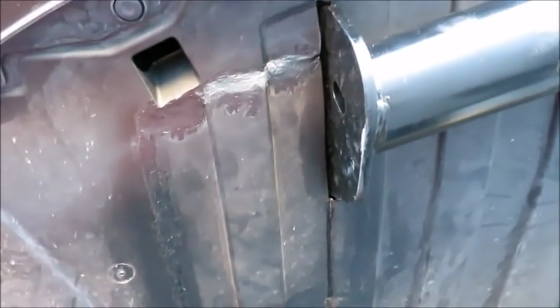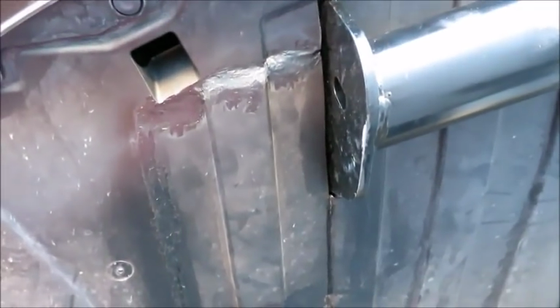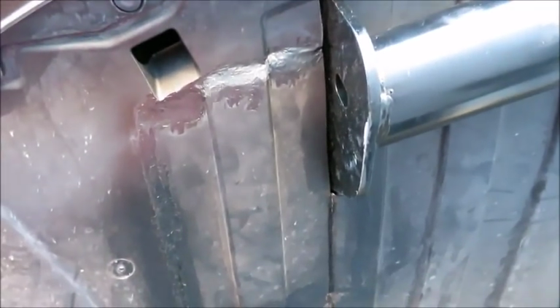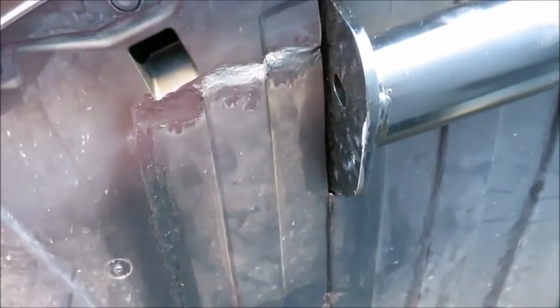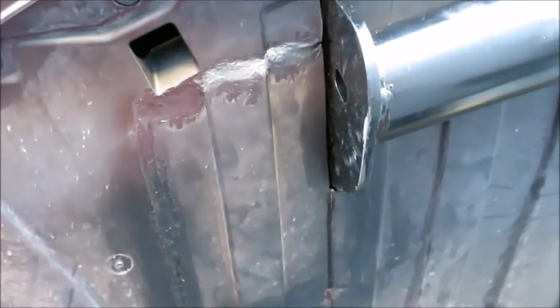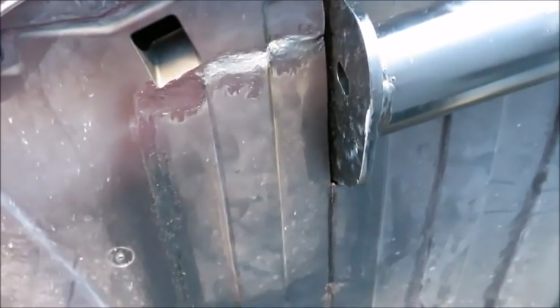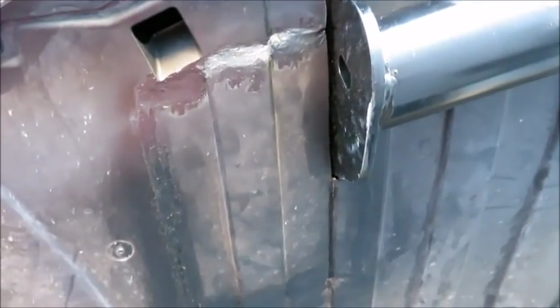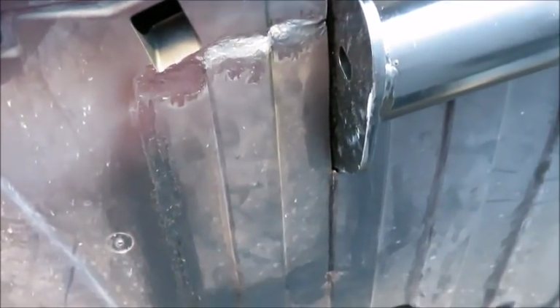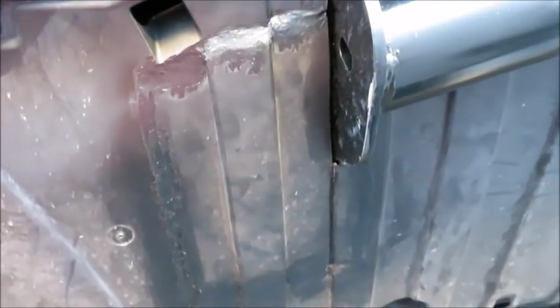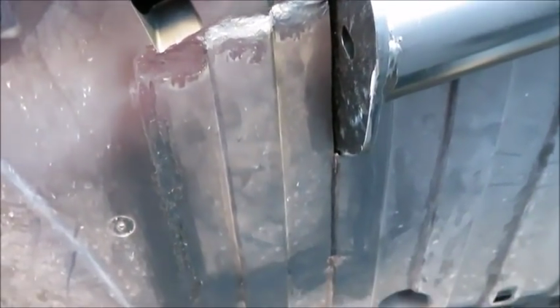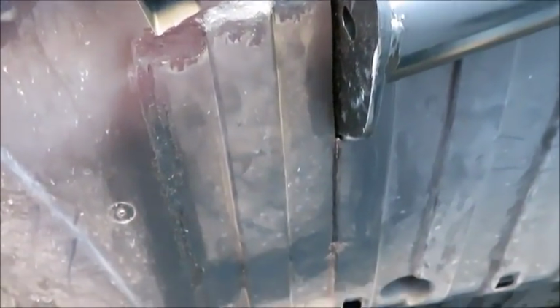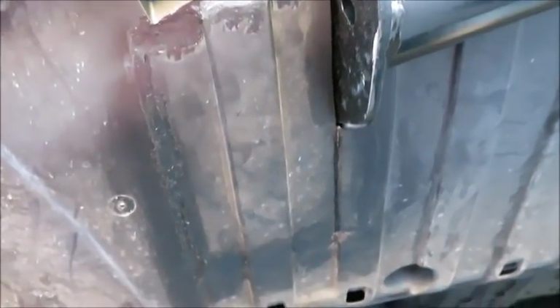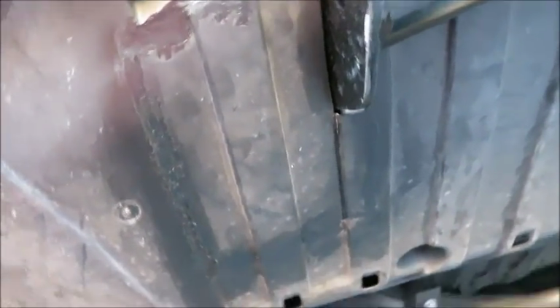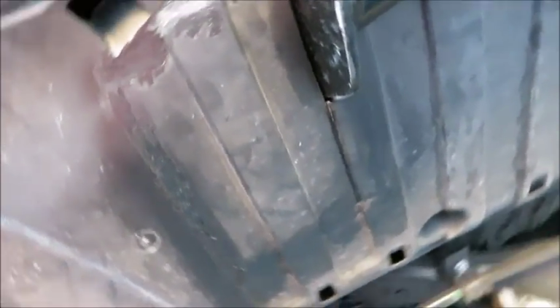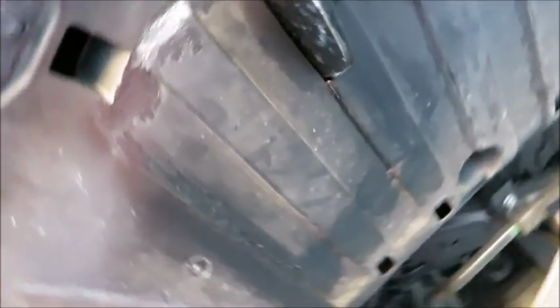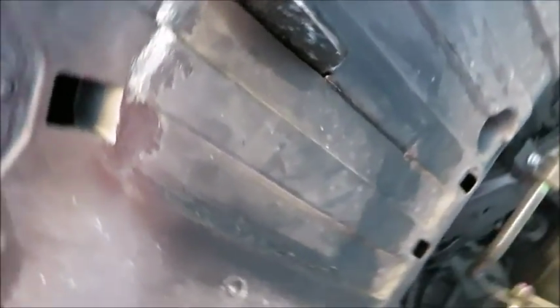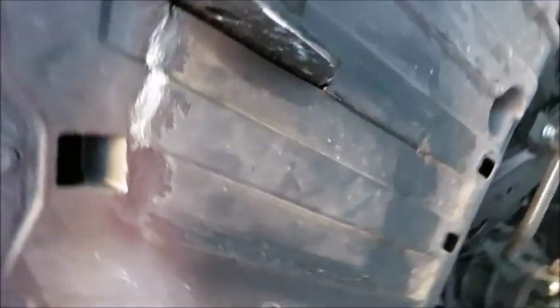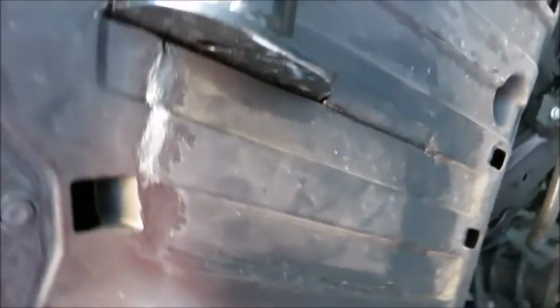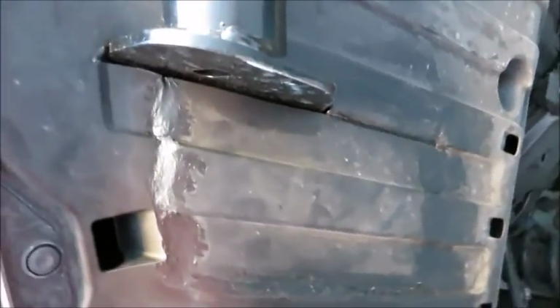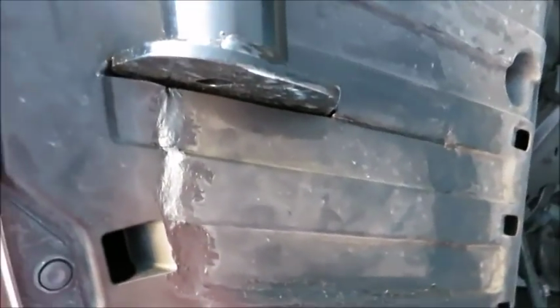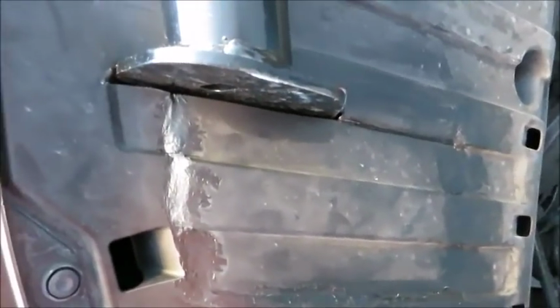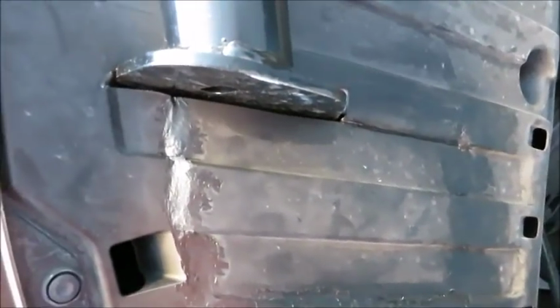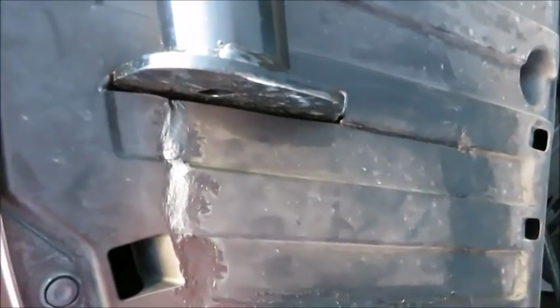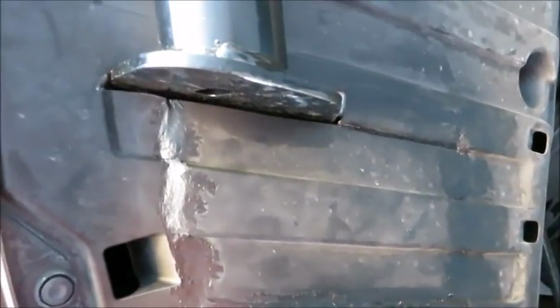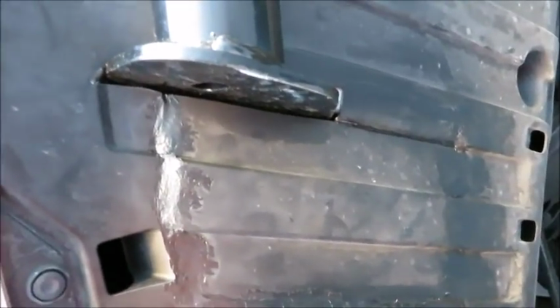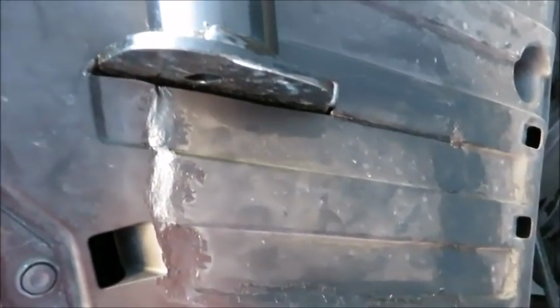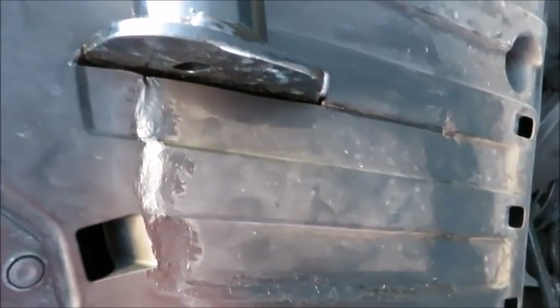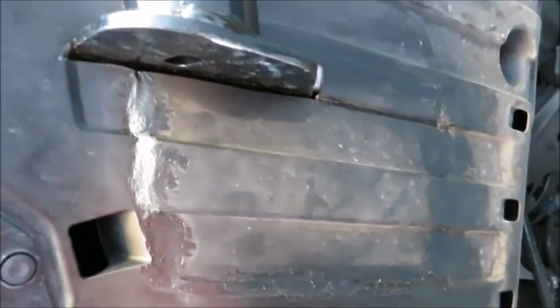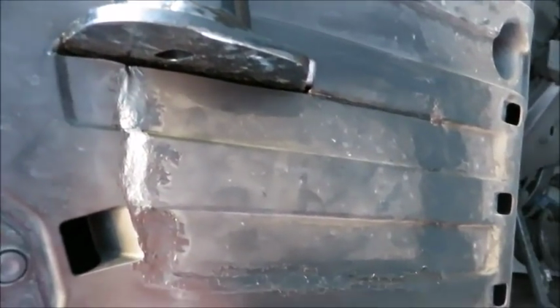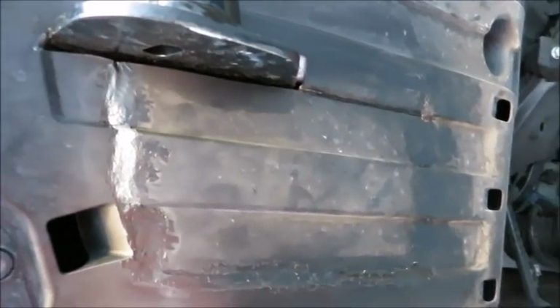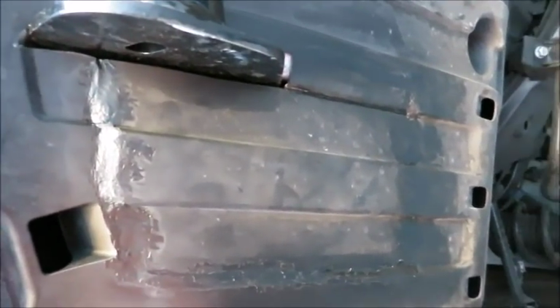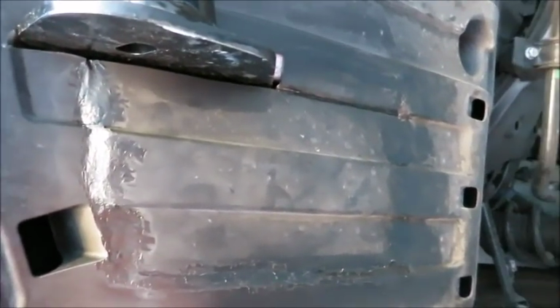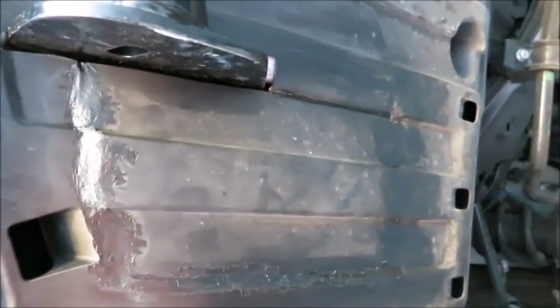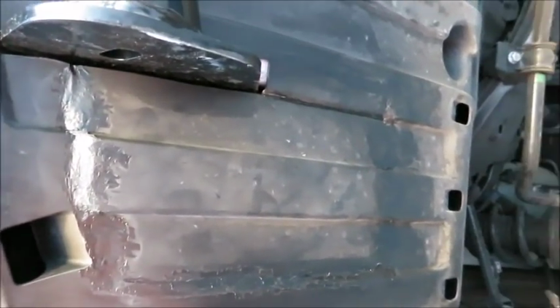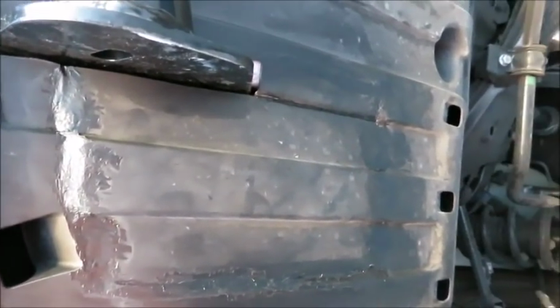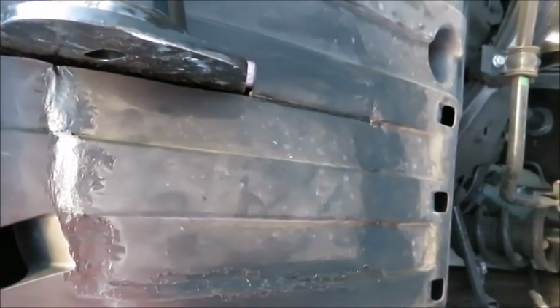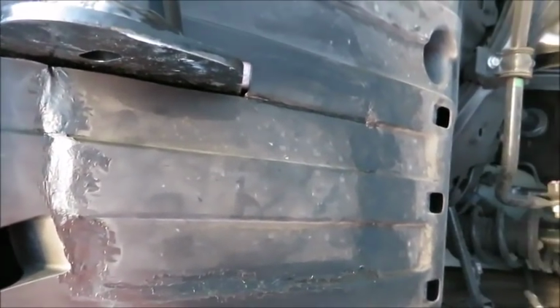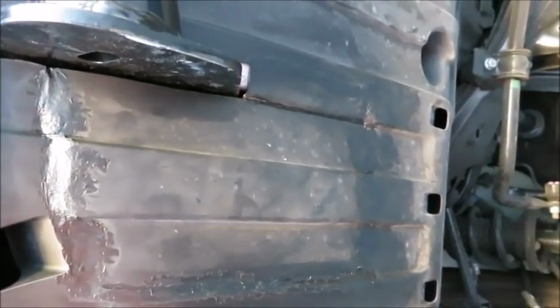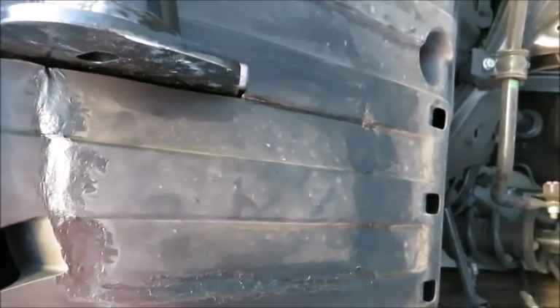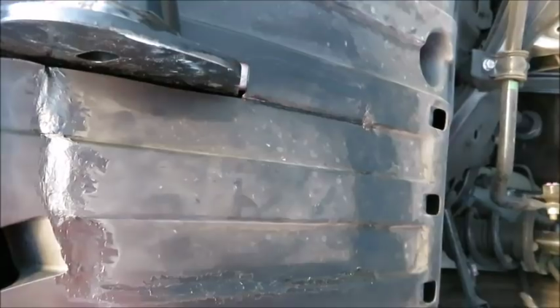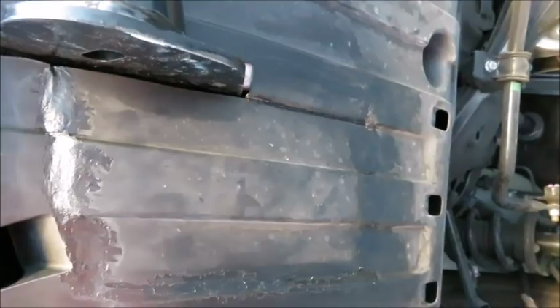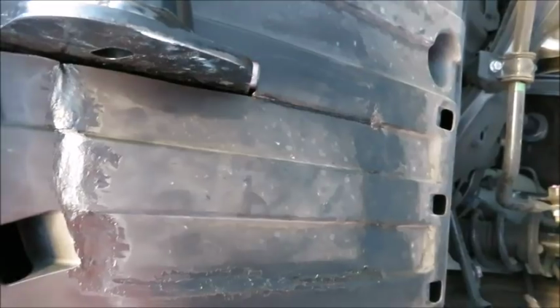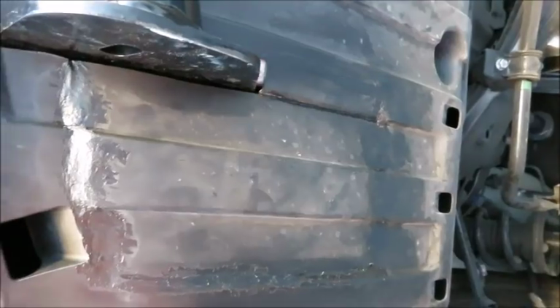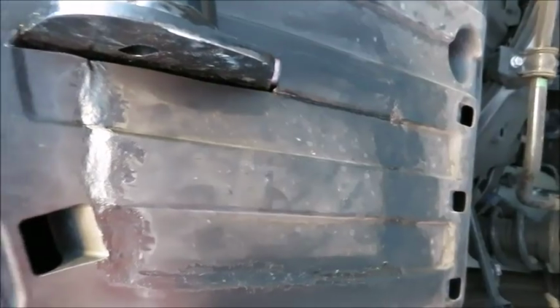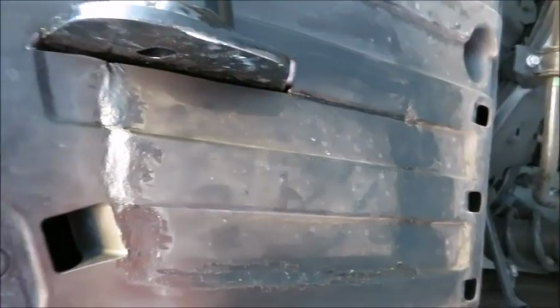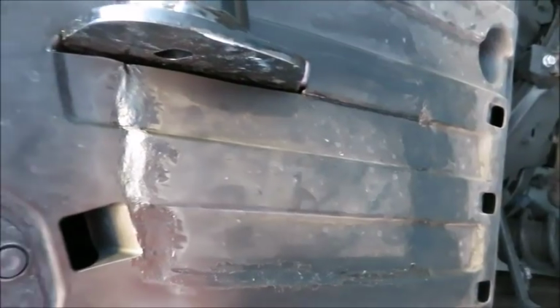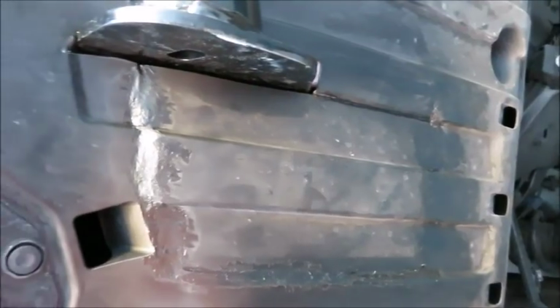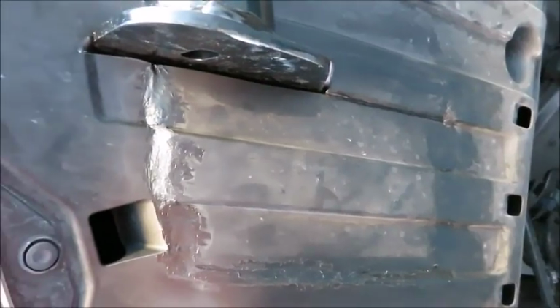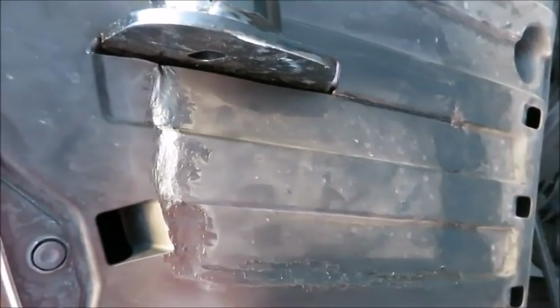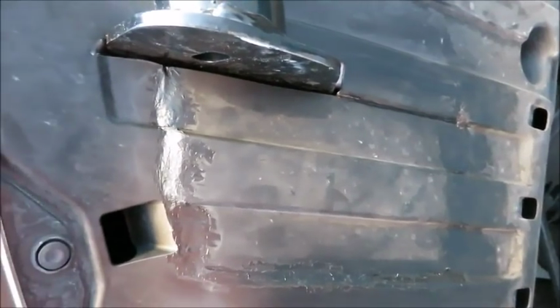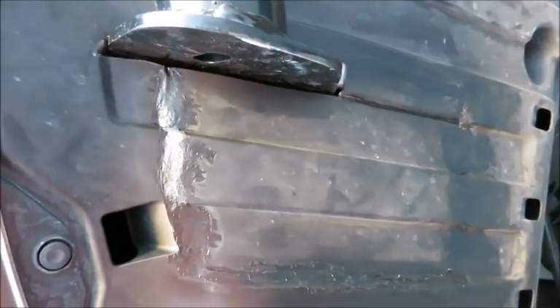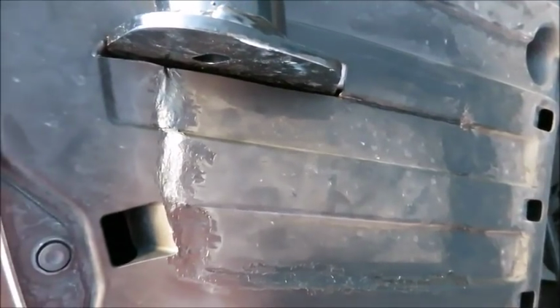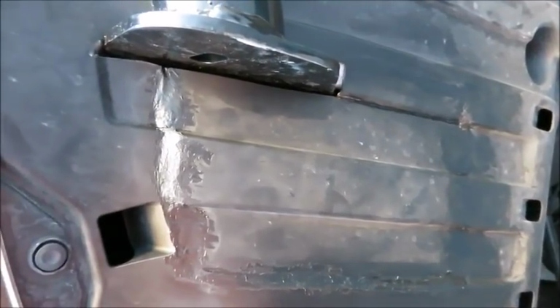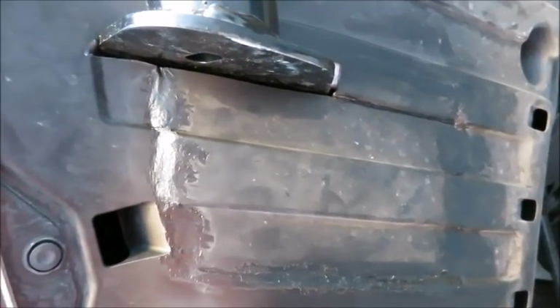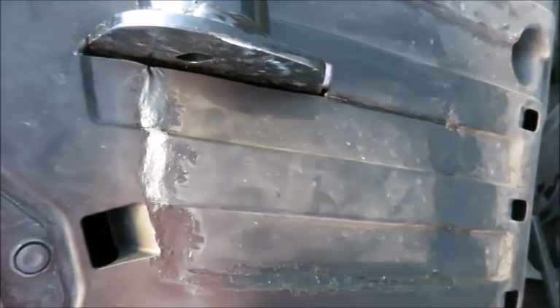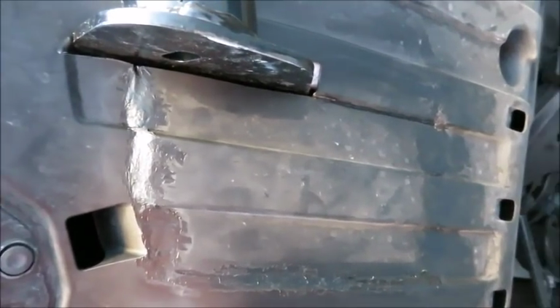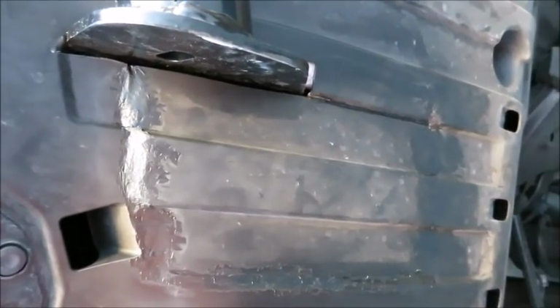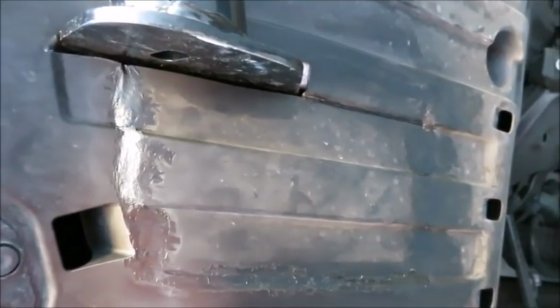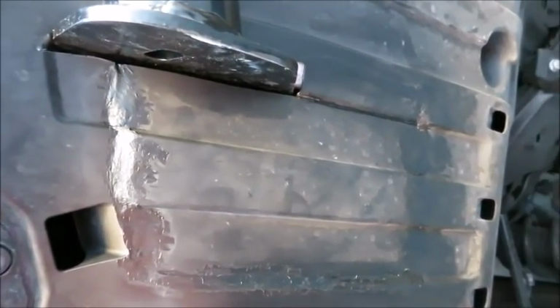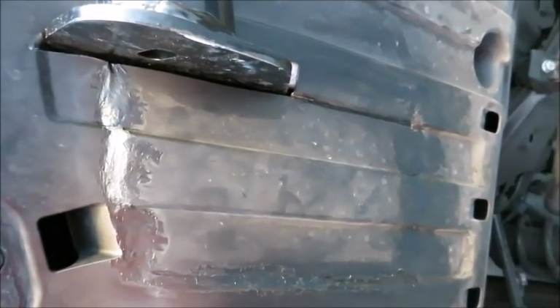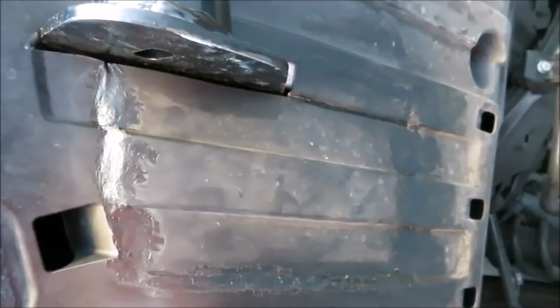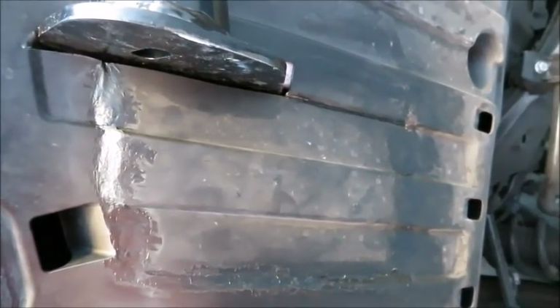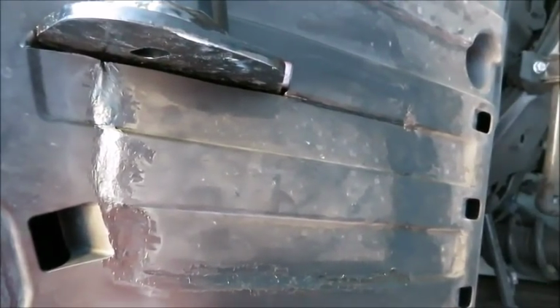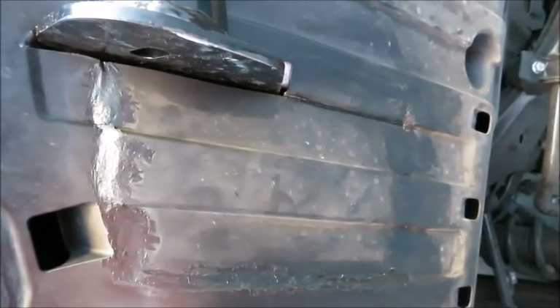There it is, all back together. Looks better than the gaping hole.